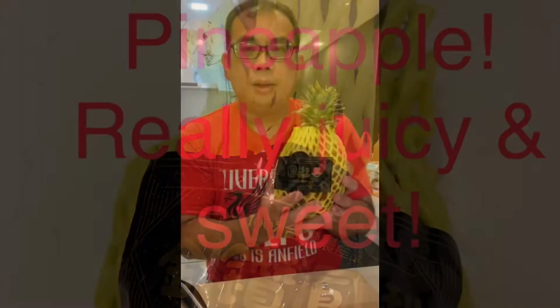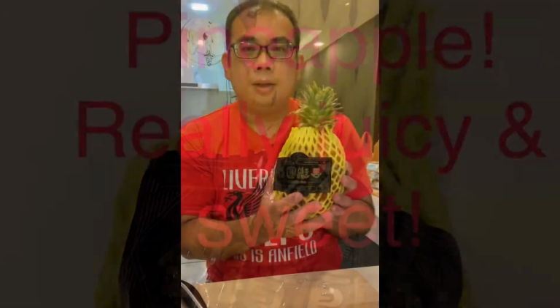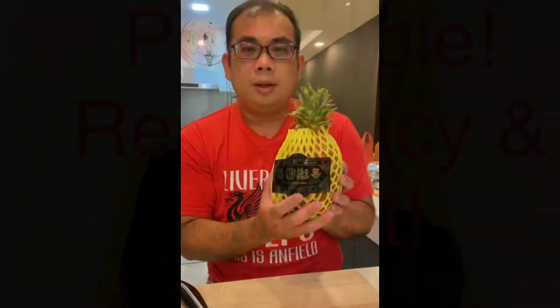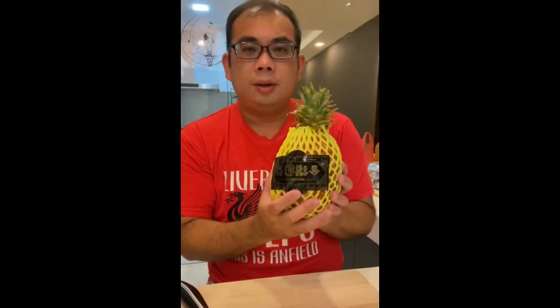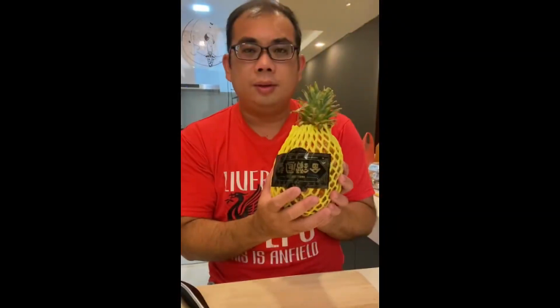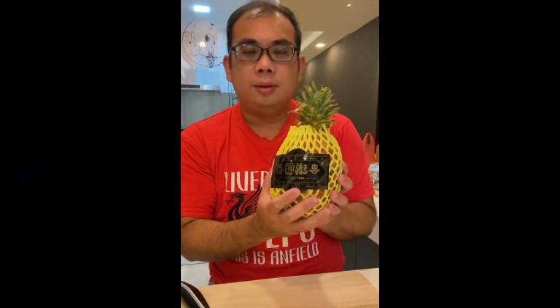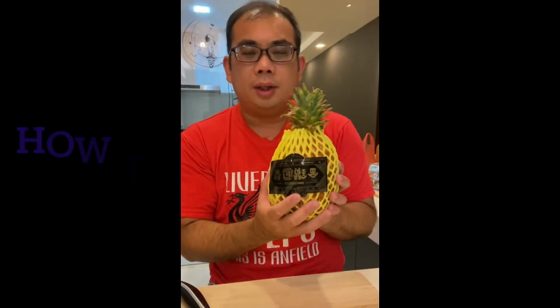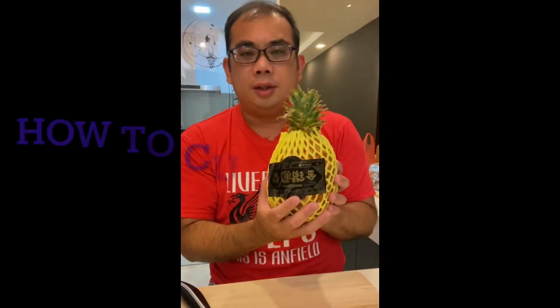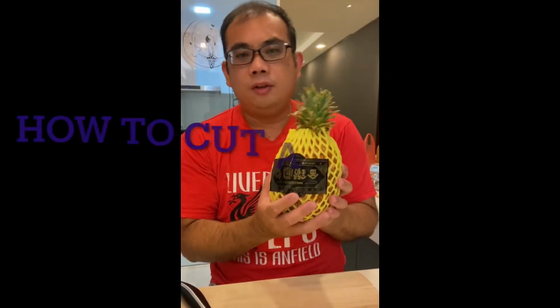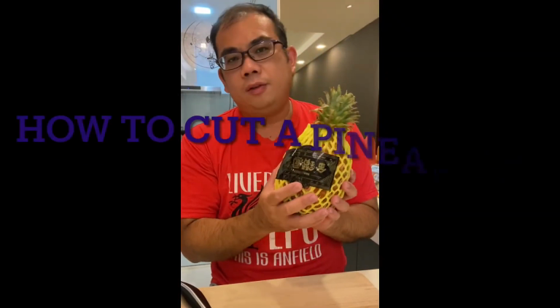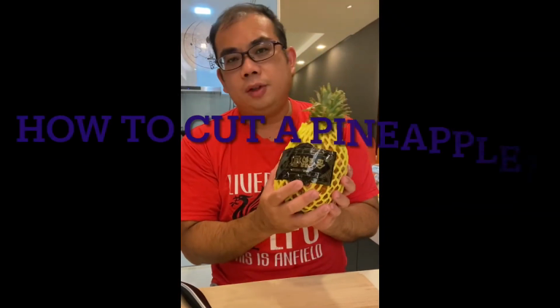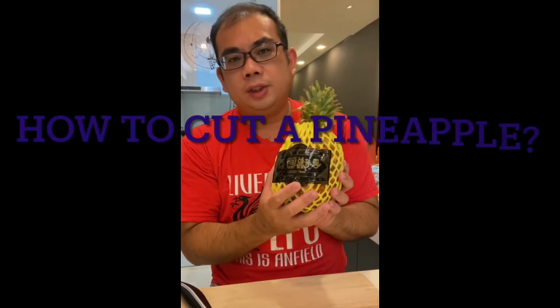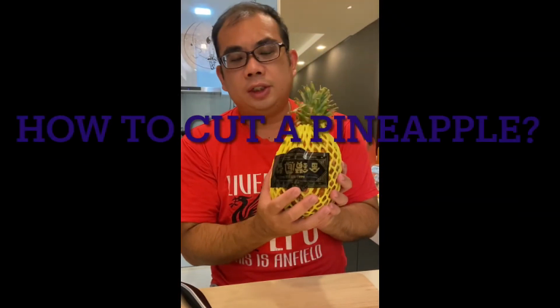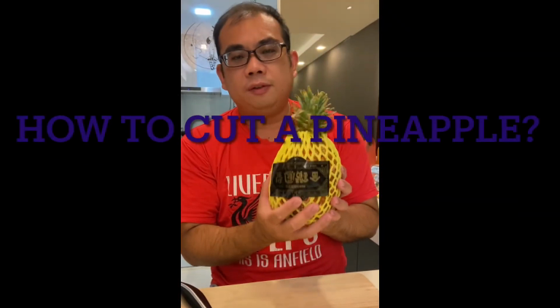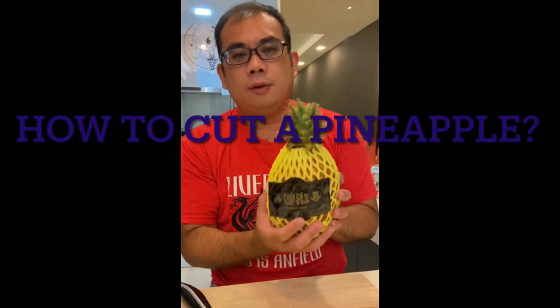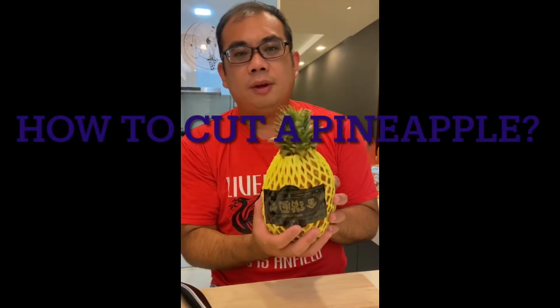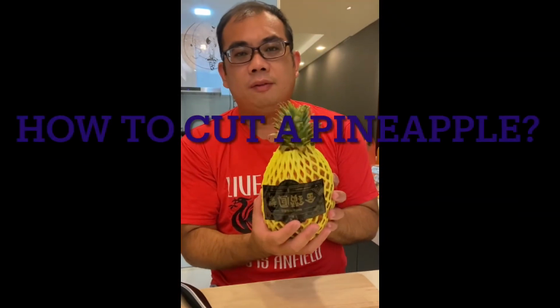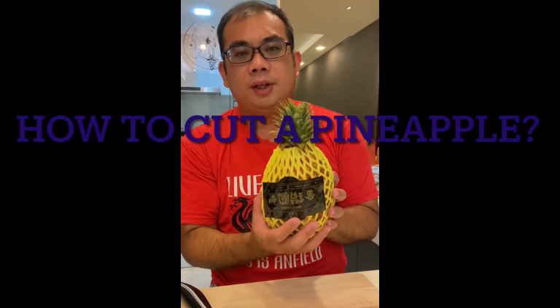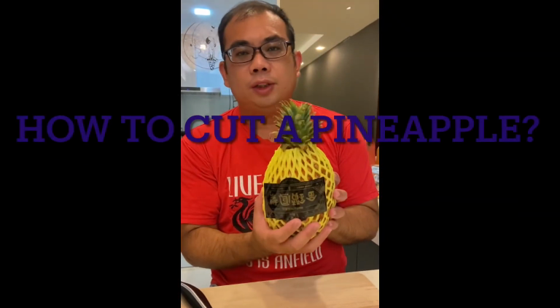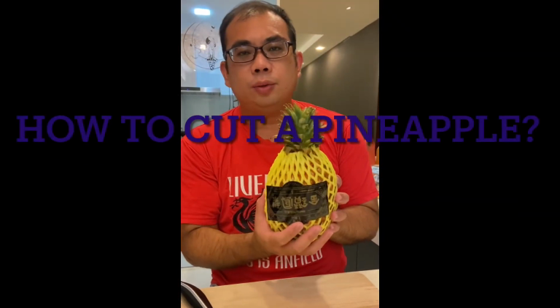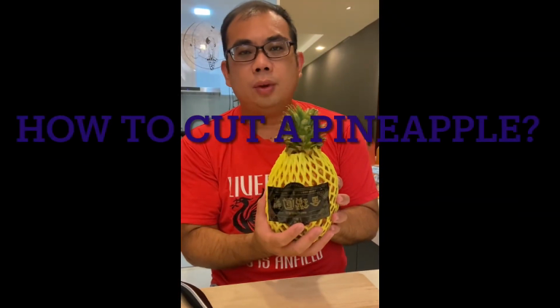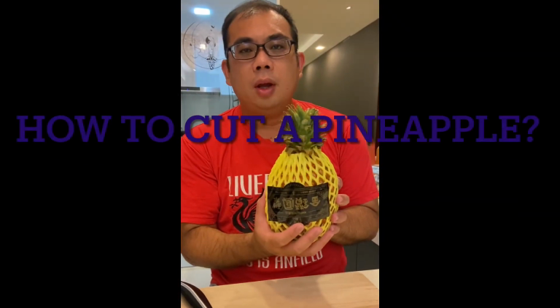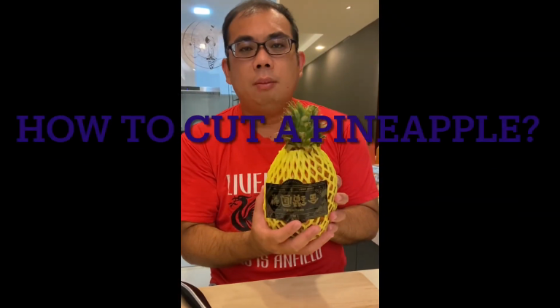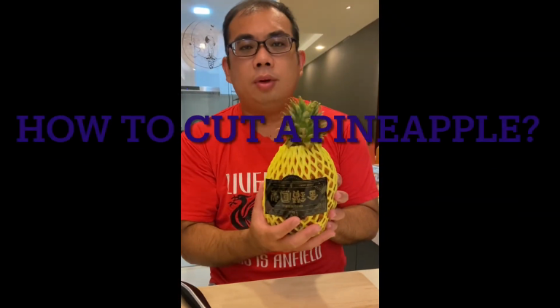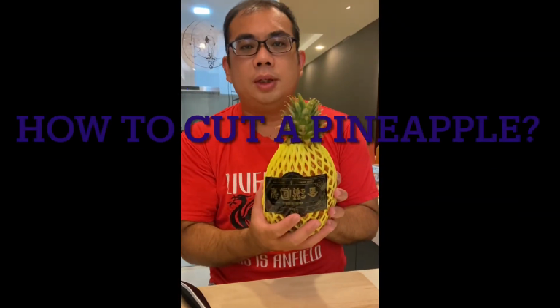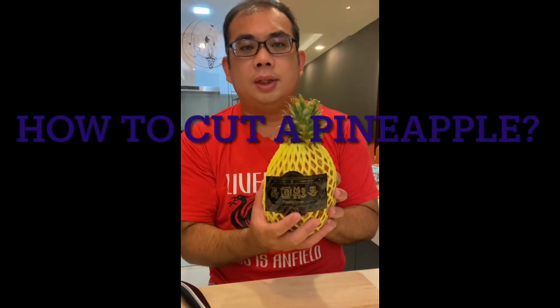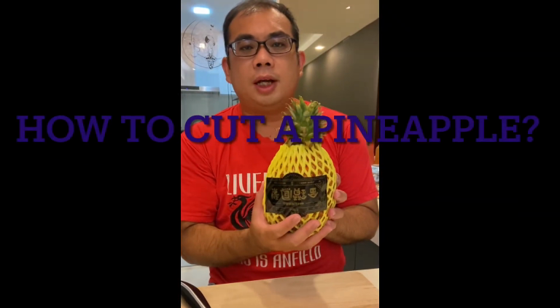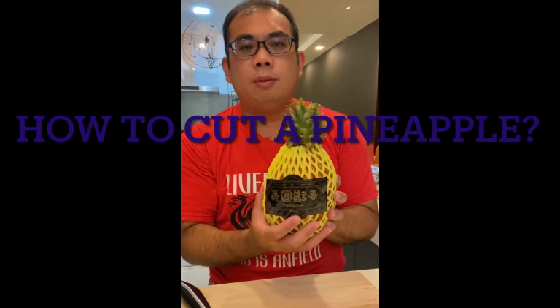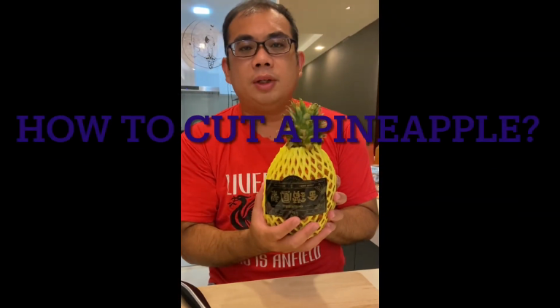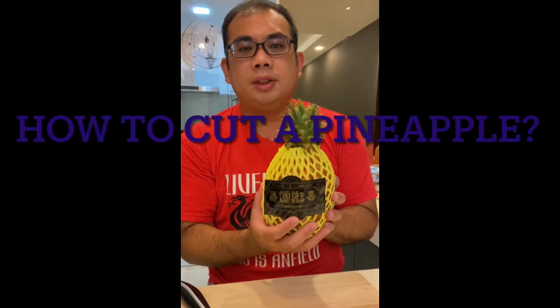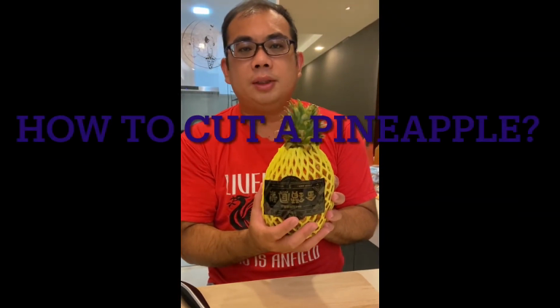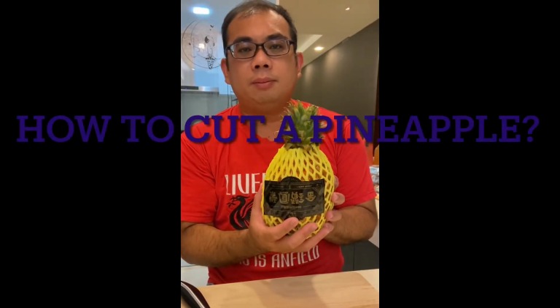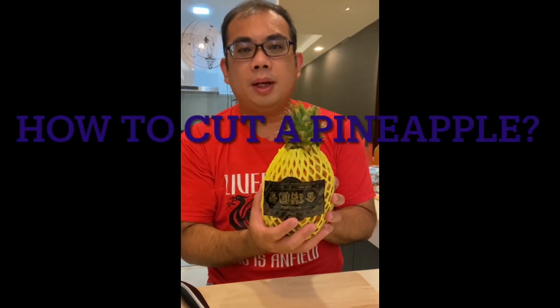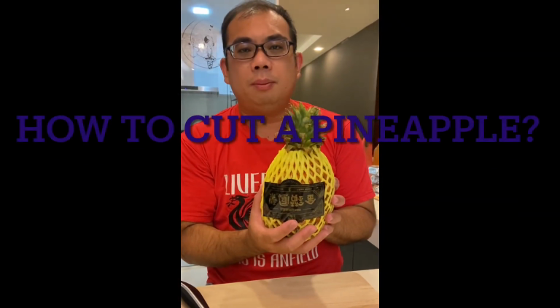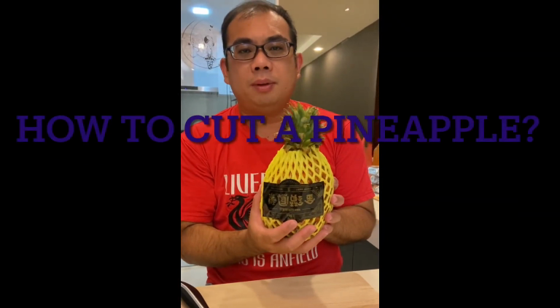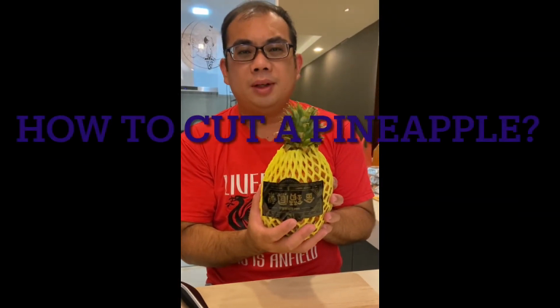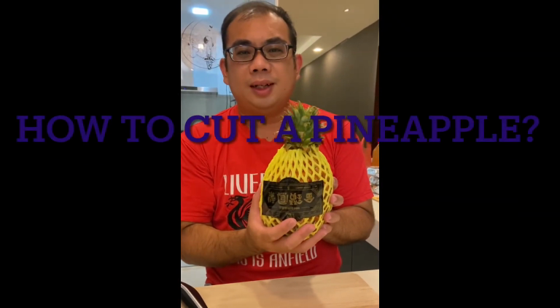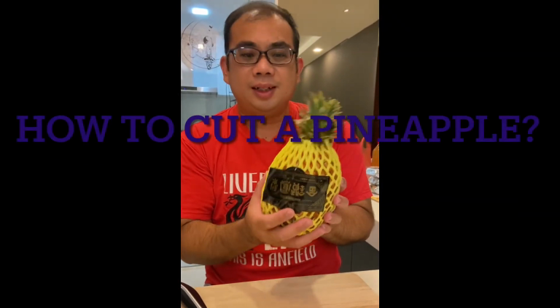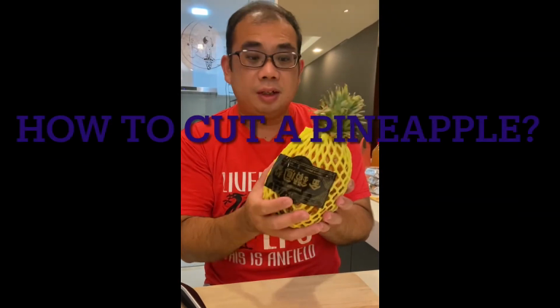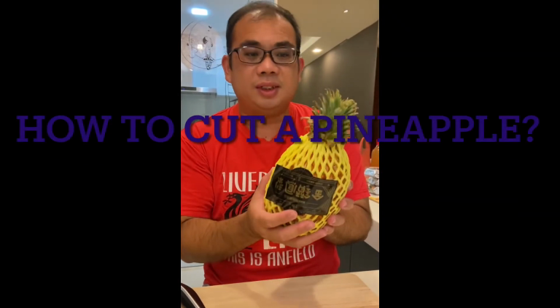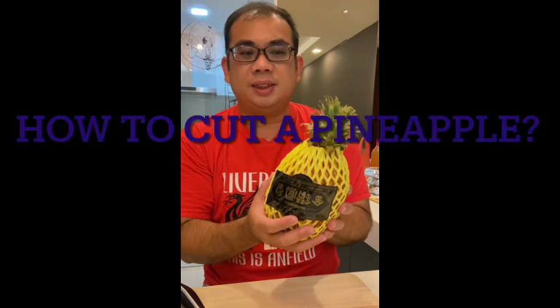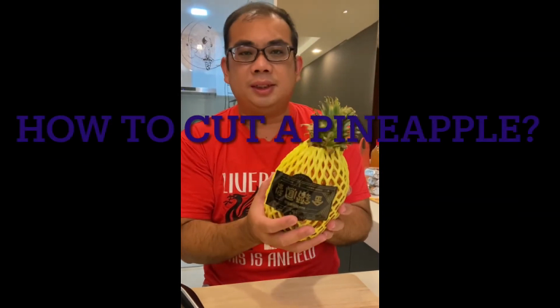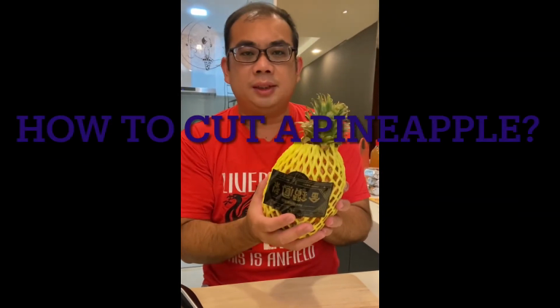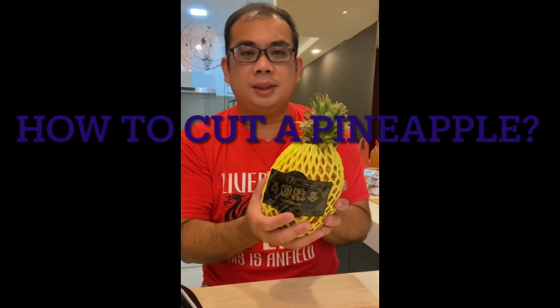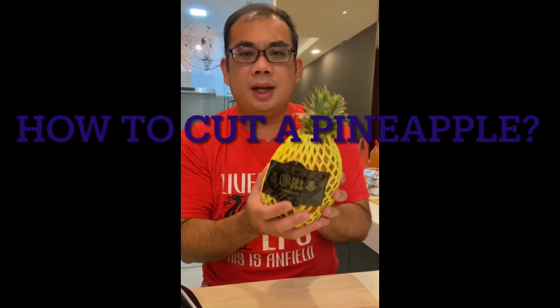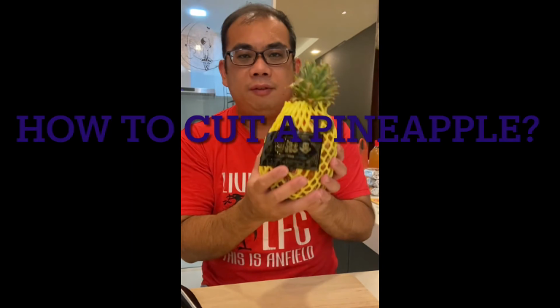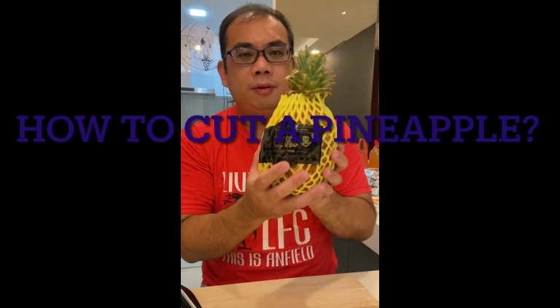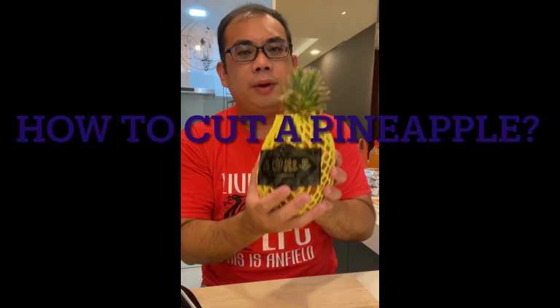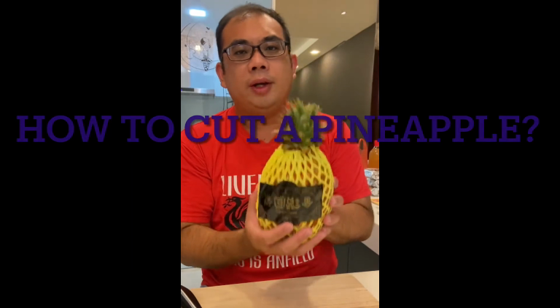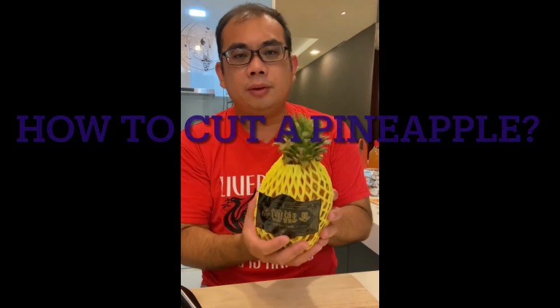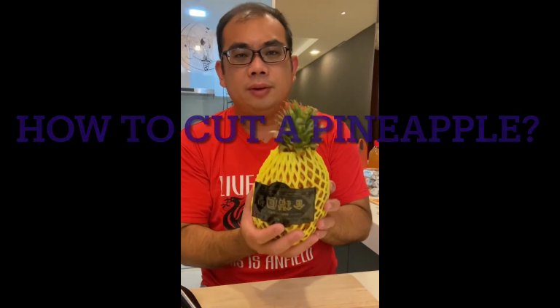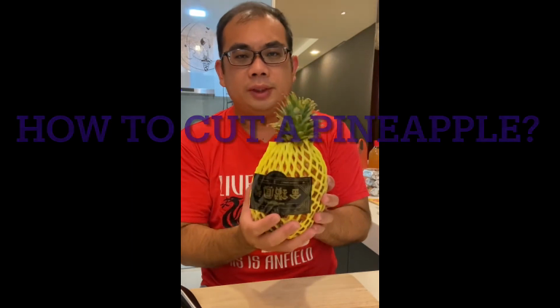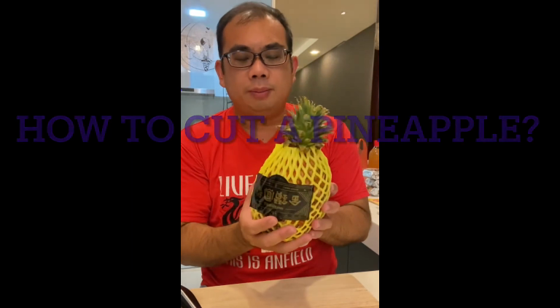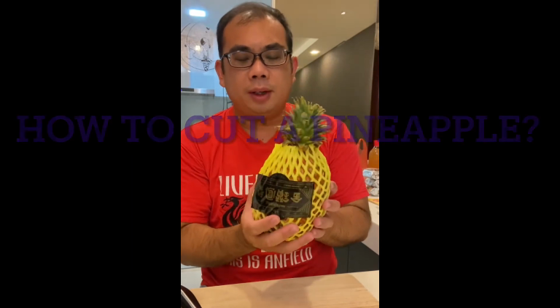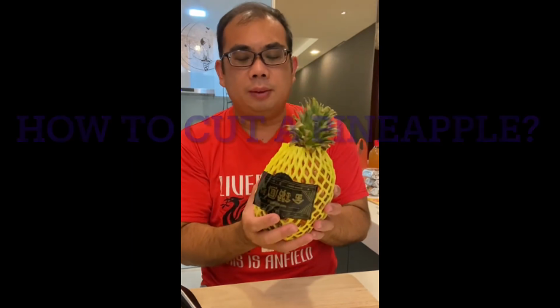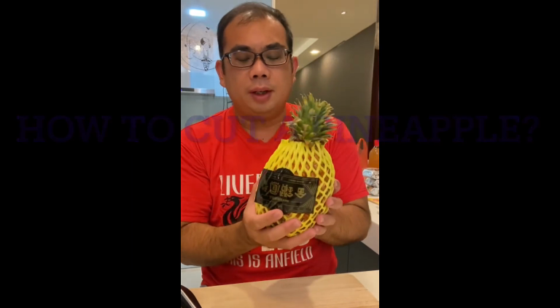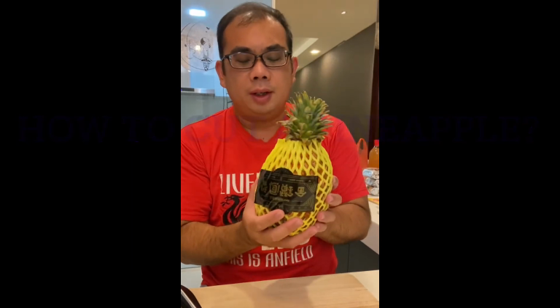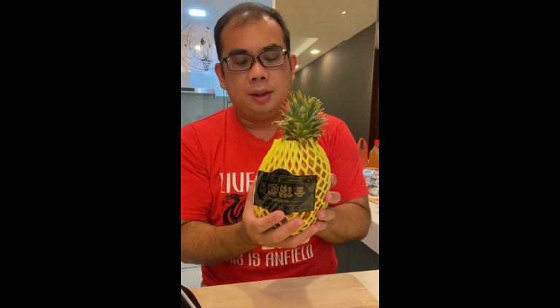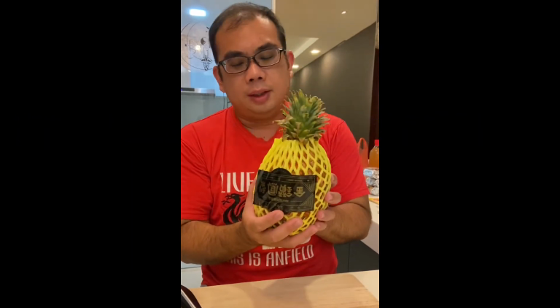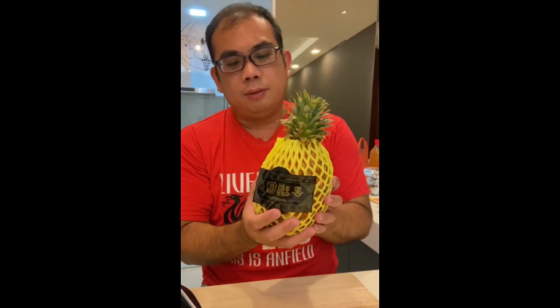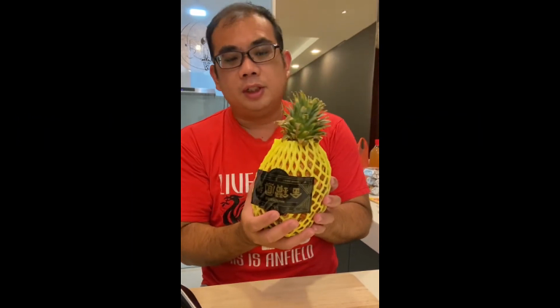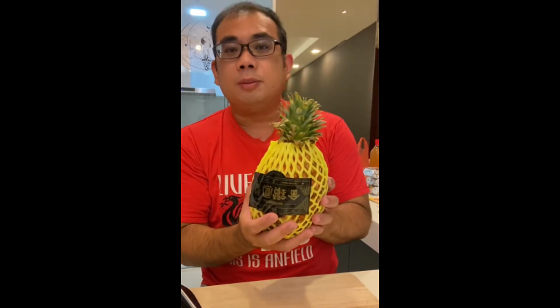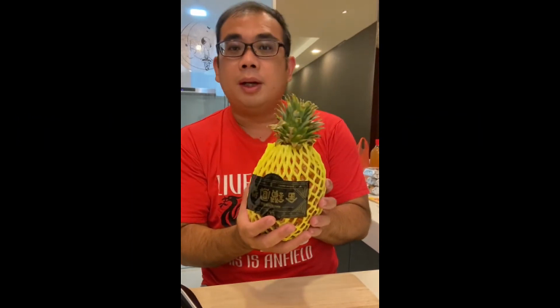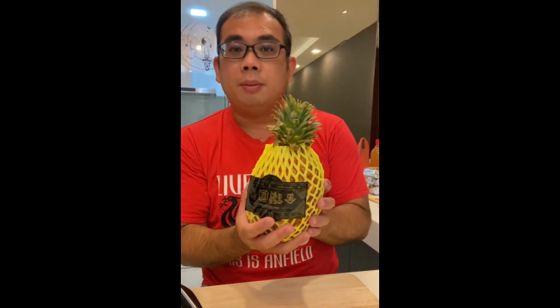Hello, this video is actually for my friends who bought the Taiwanese pineapple. I think now is the season. Everywhere you go, you see Taiwanese pineapple.